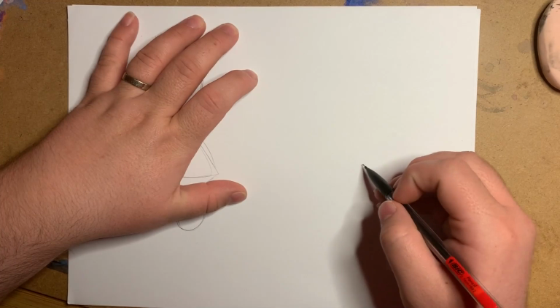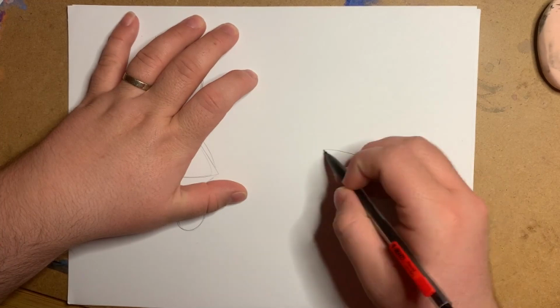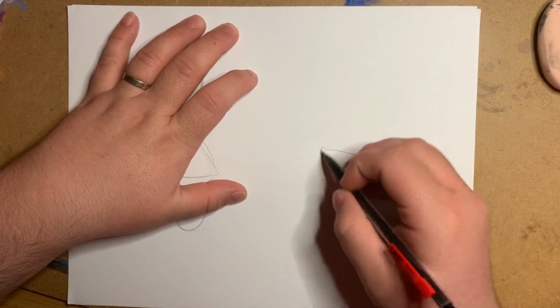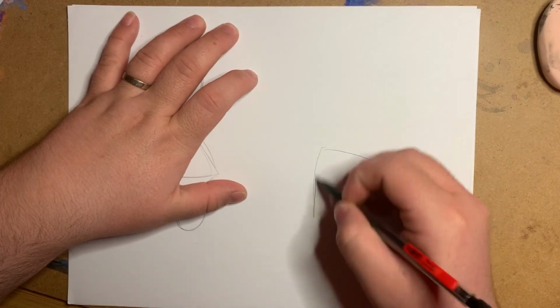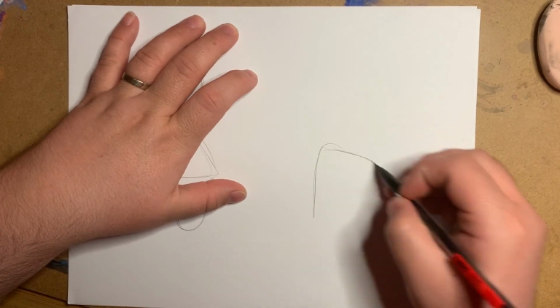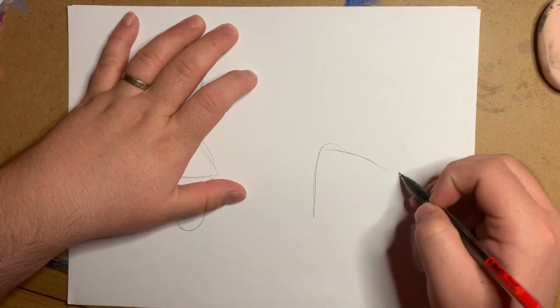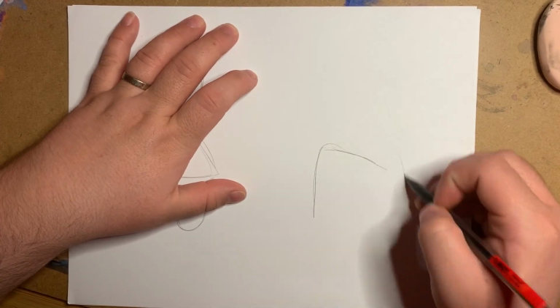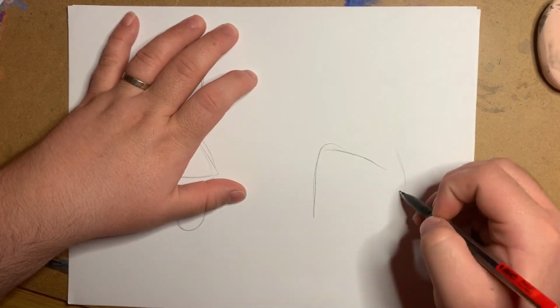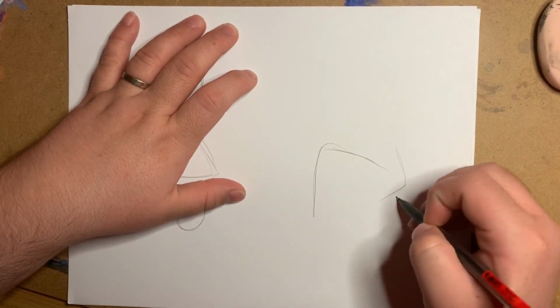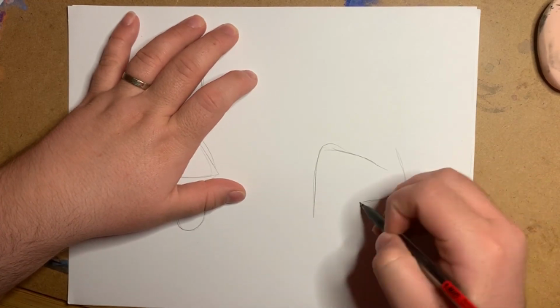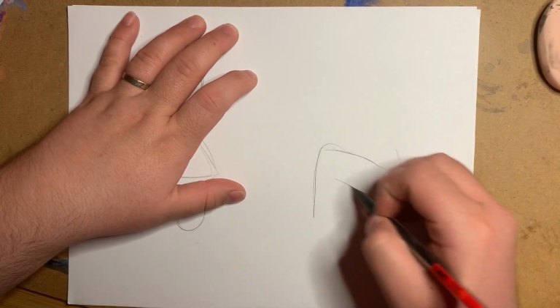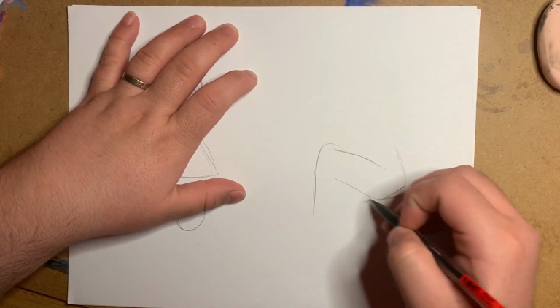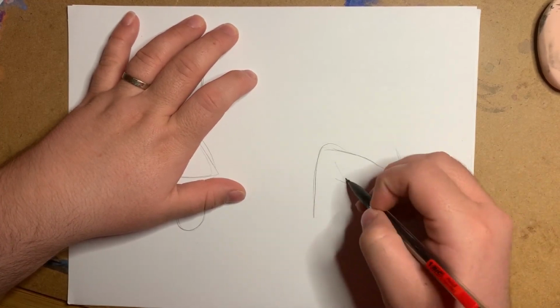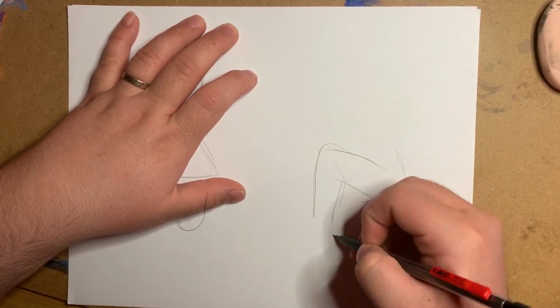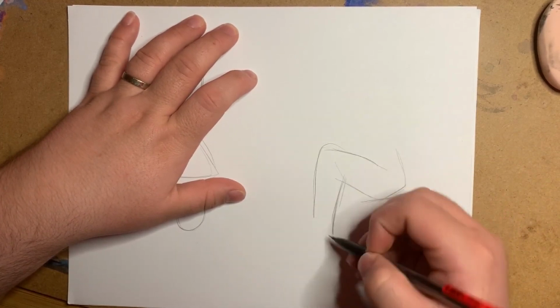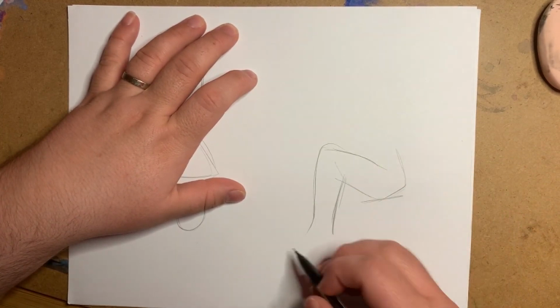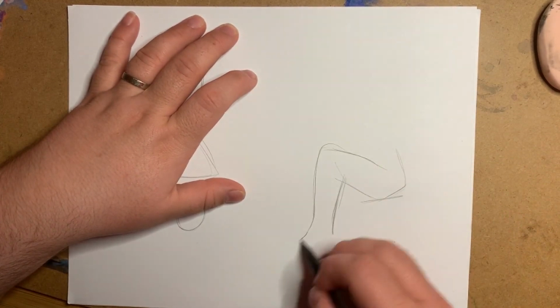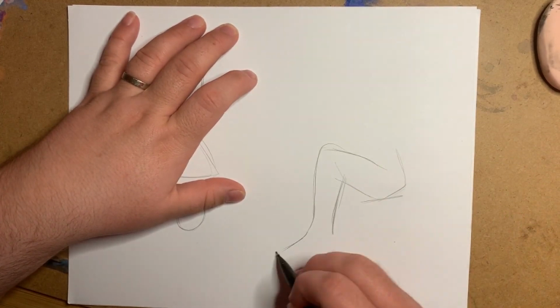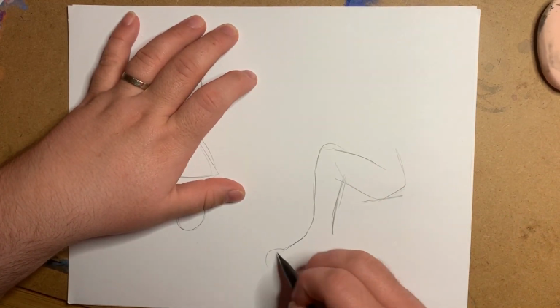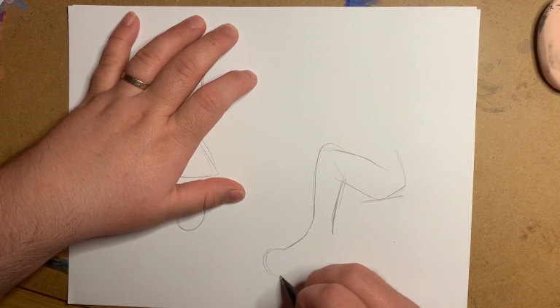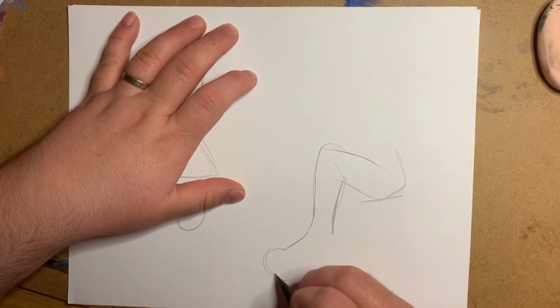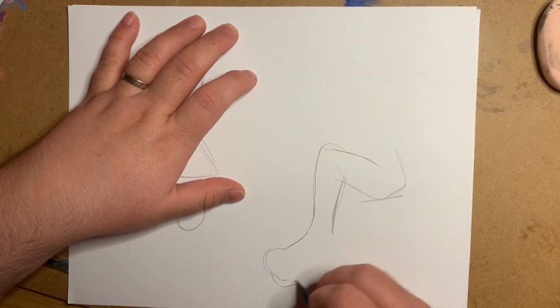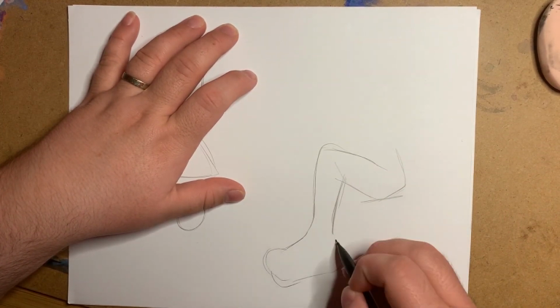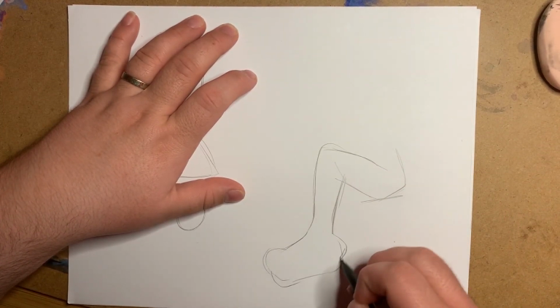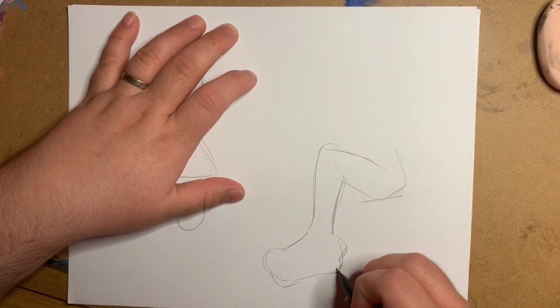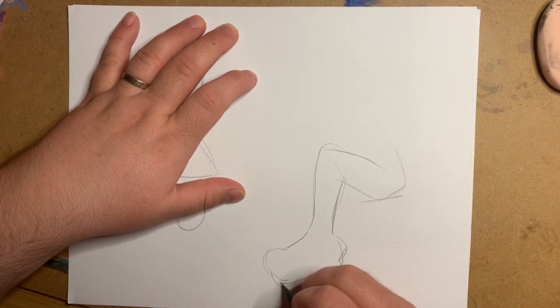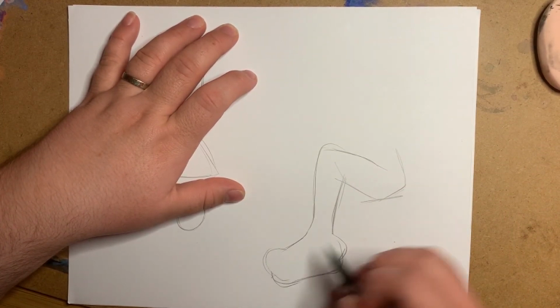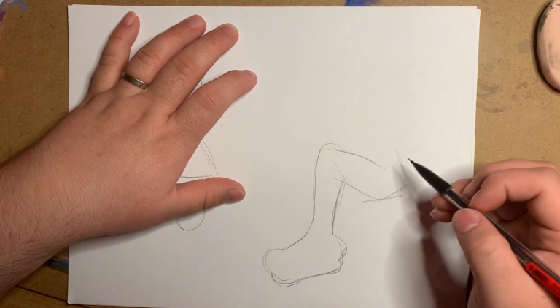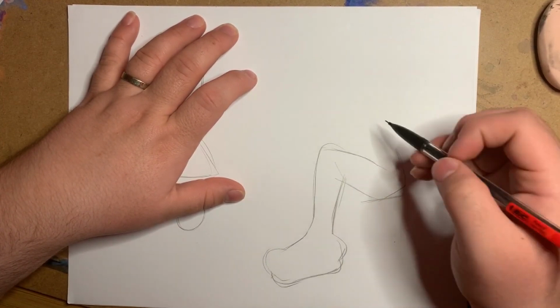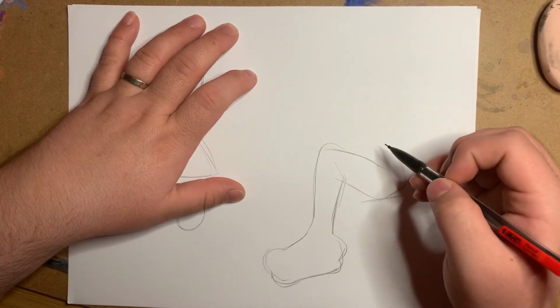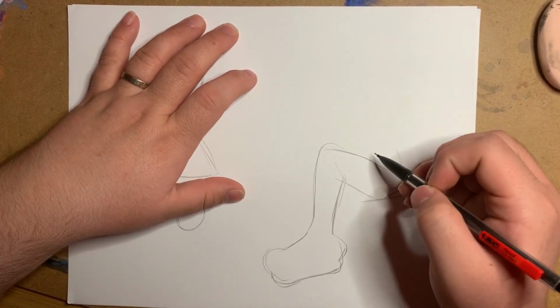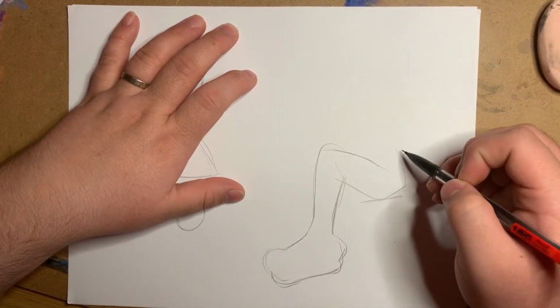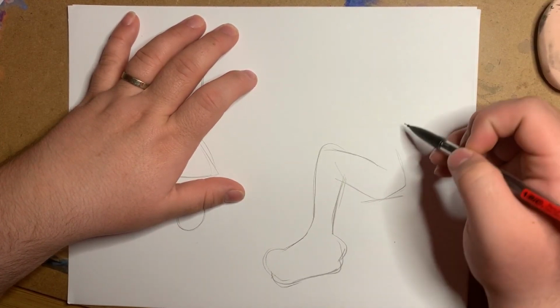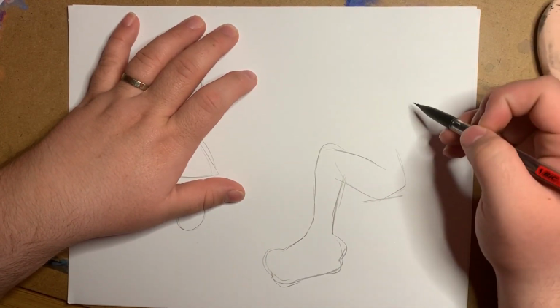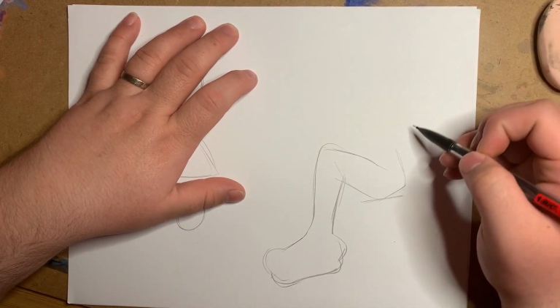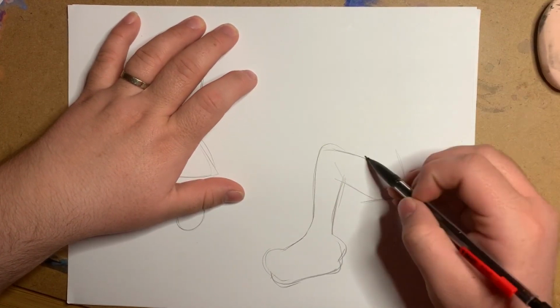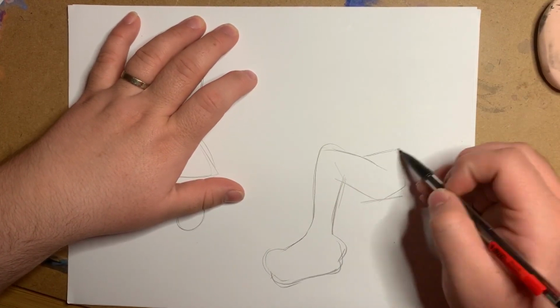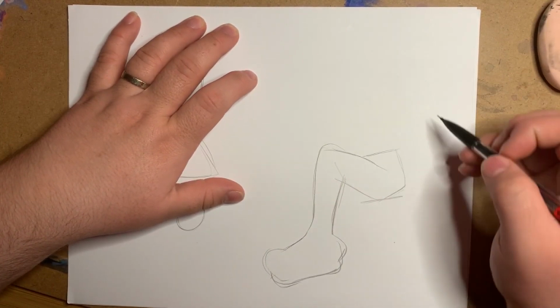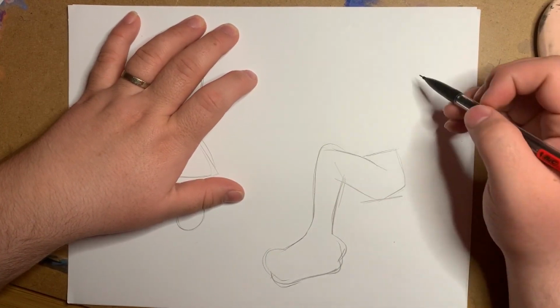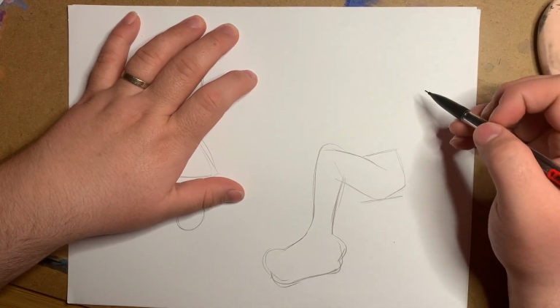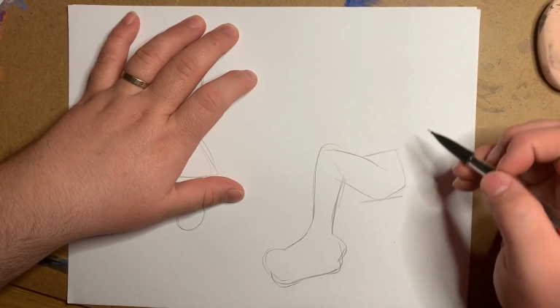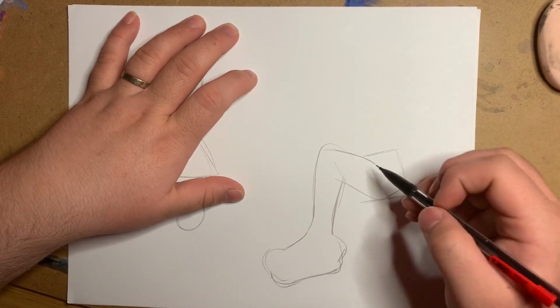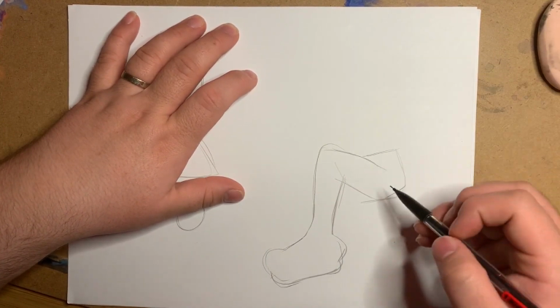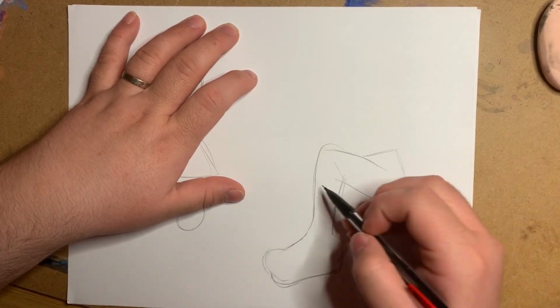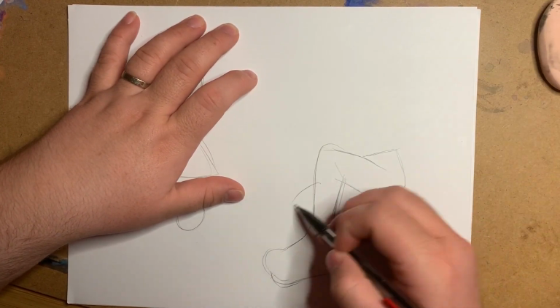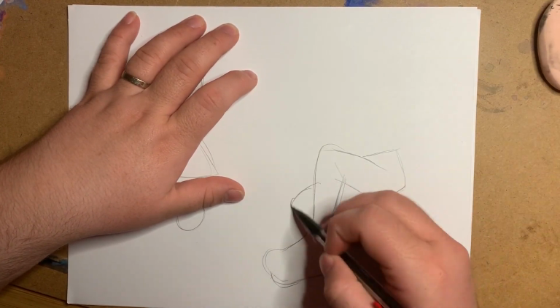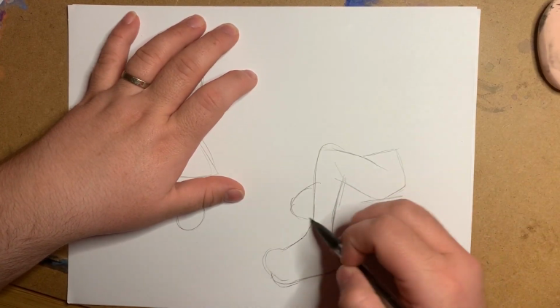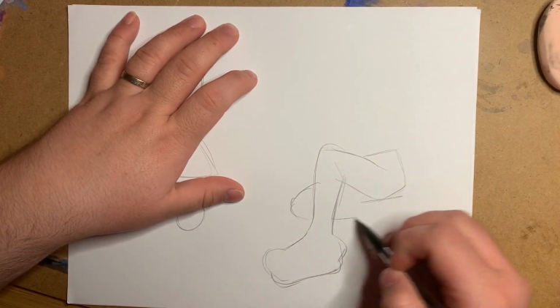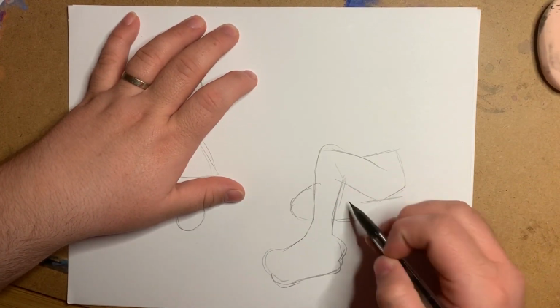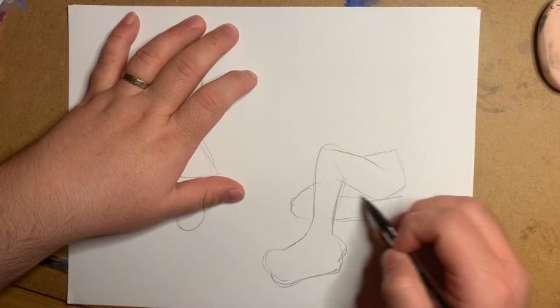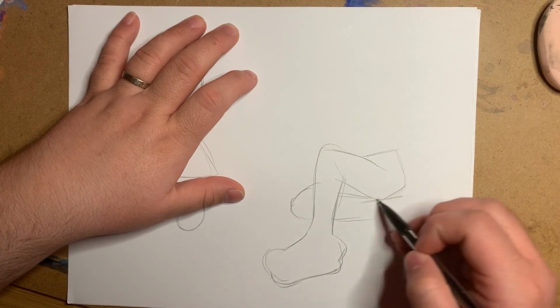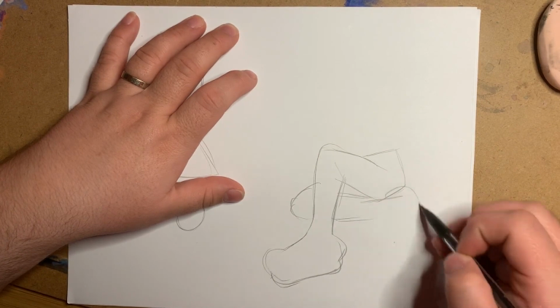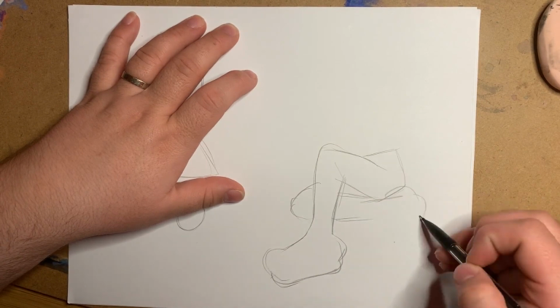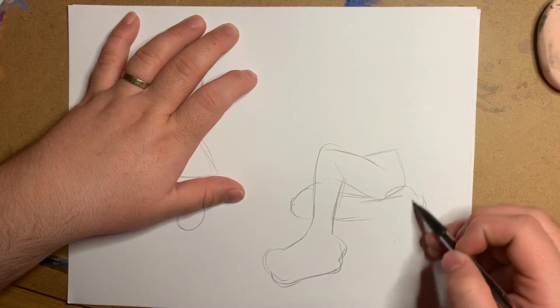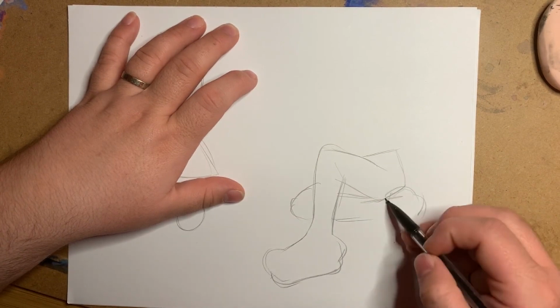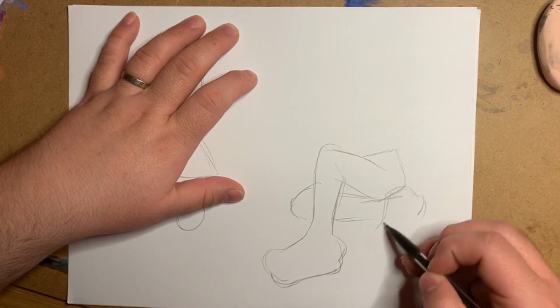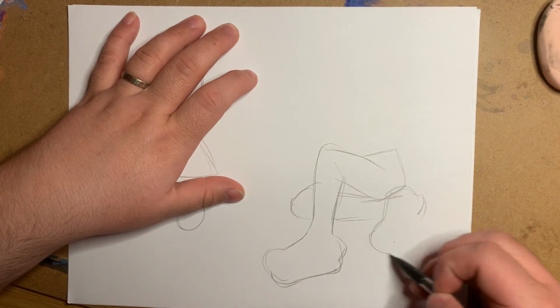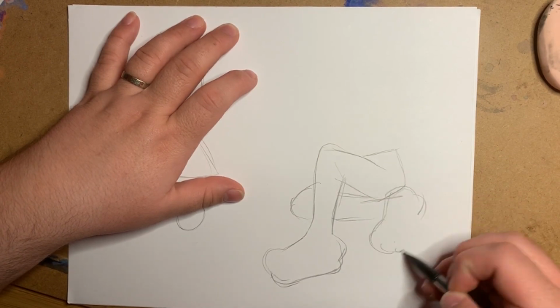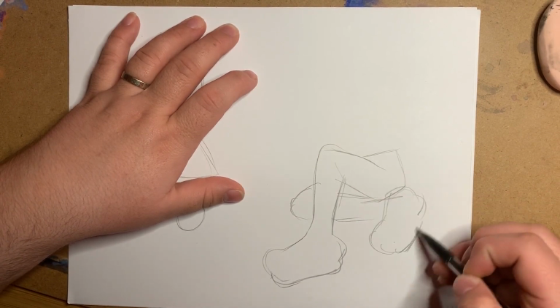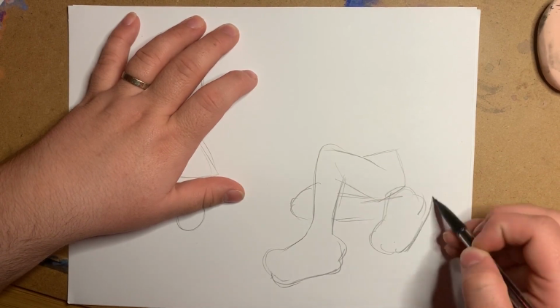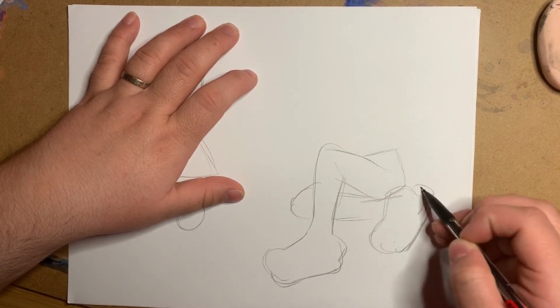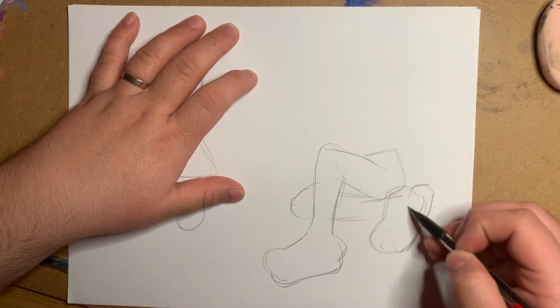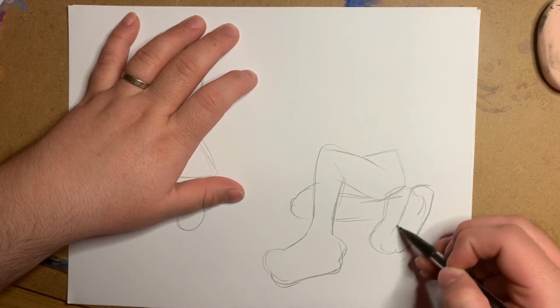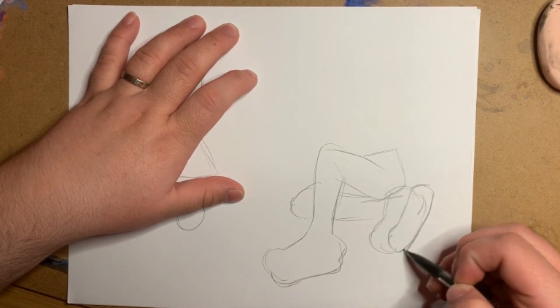Hello and welcome to Making Your Therapist Proud. I'm Dani and today I'm sketching on paper and lining and coloring in Procreate.